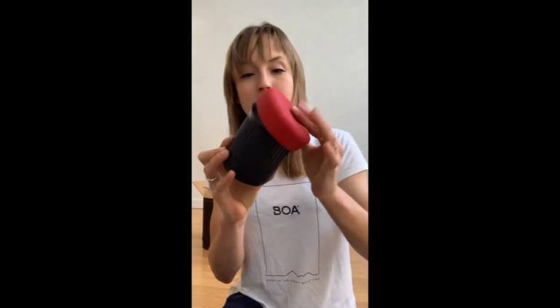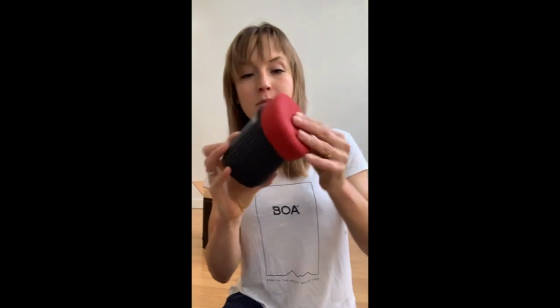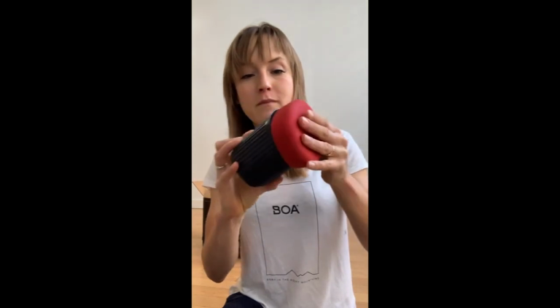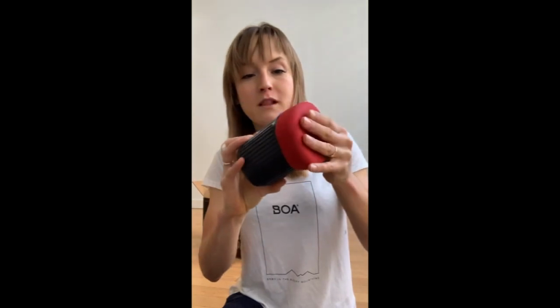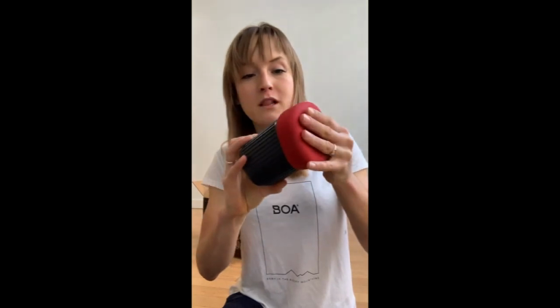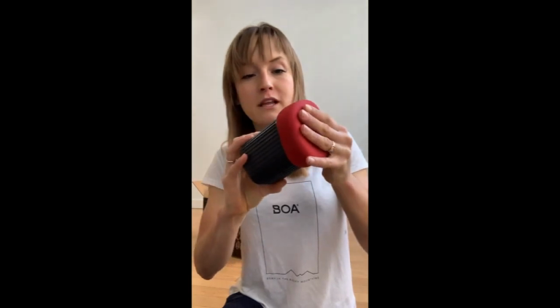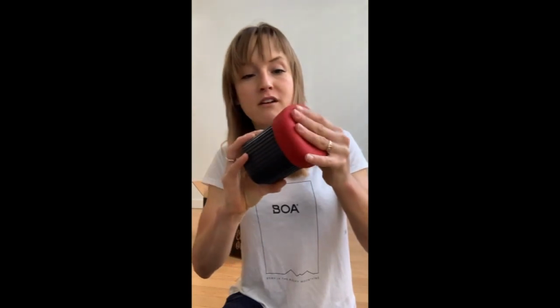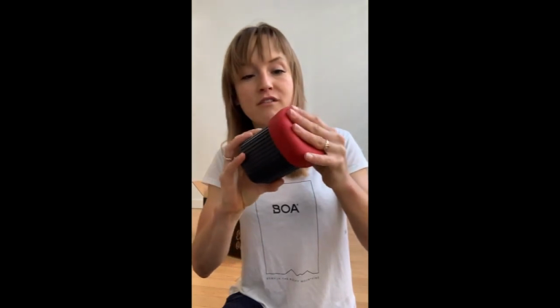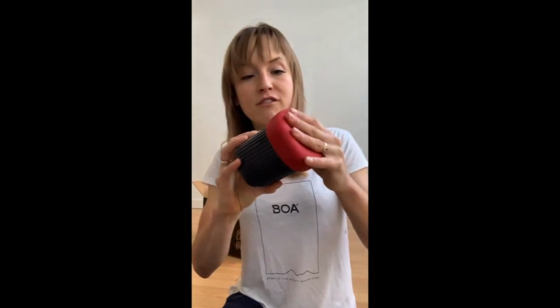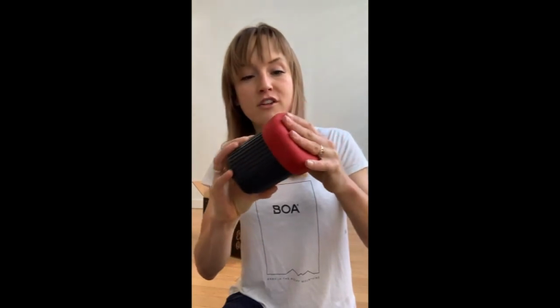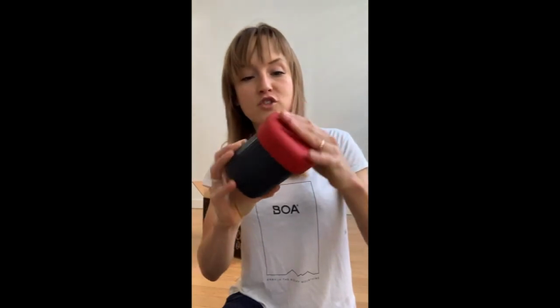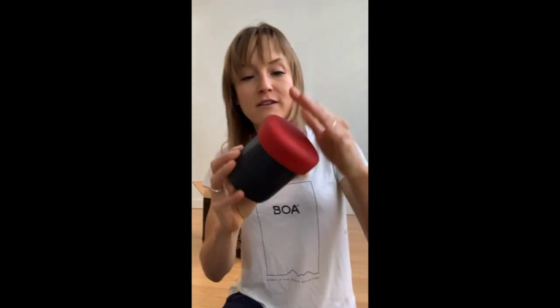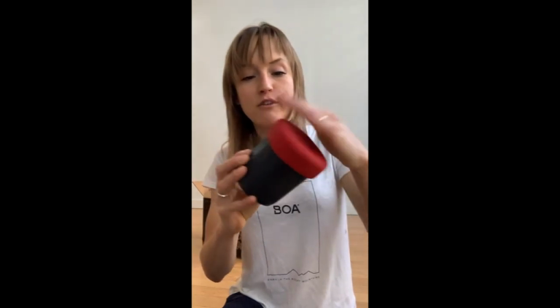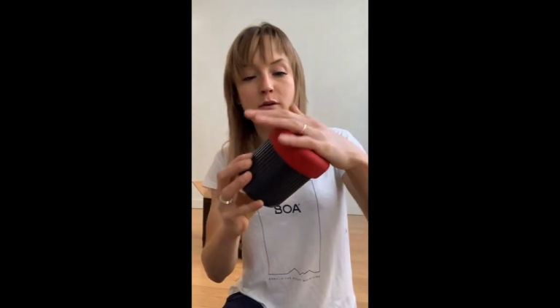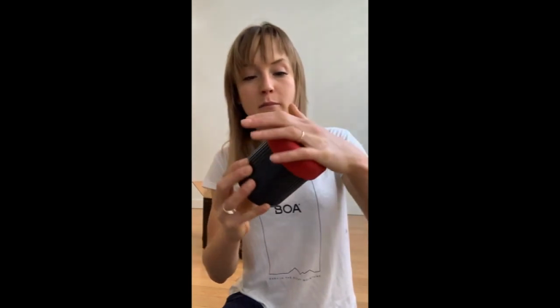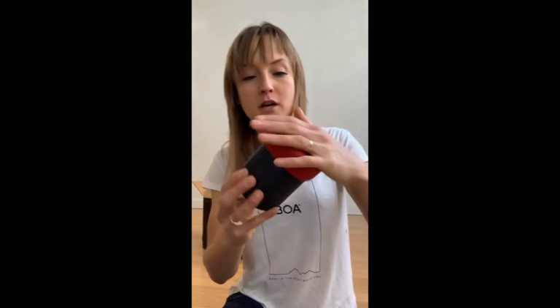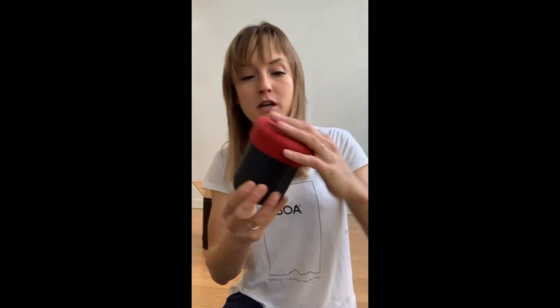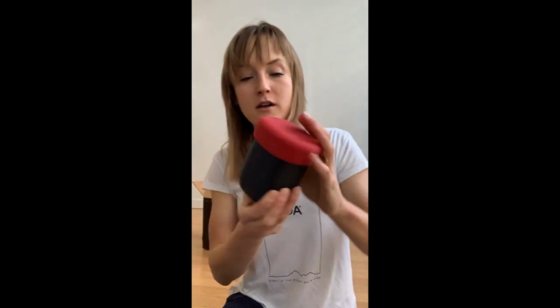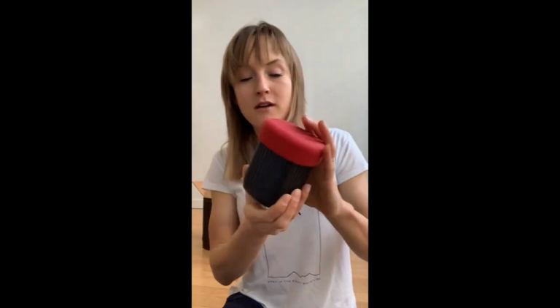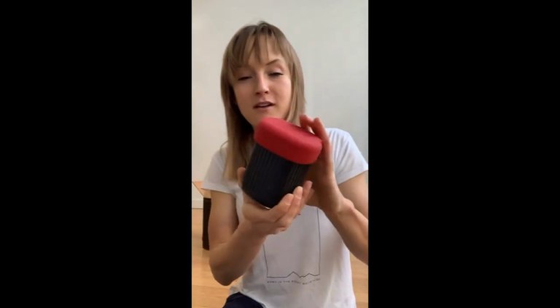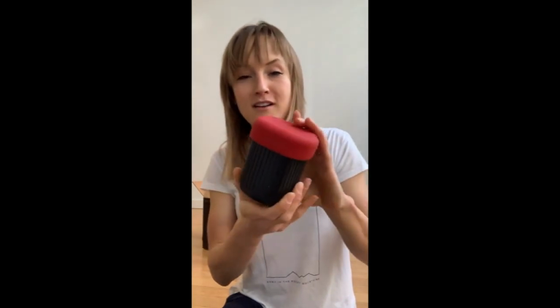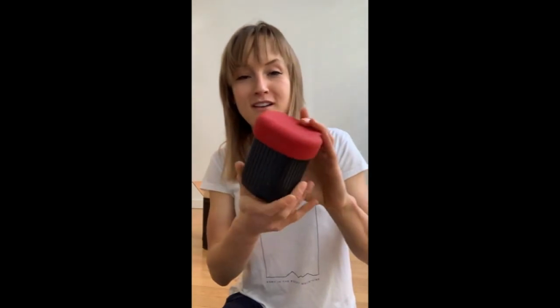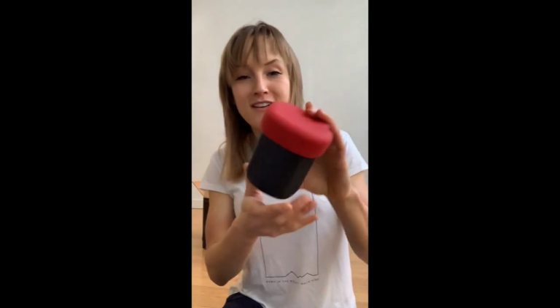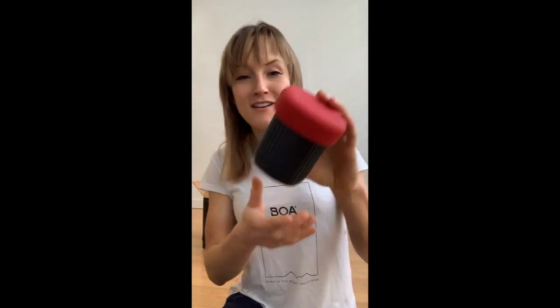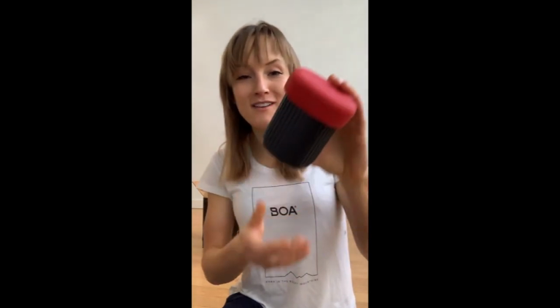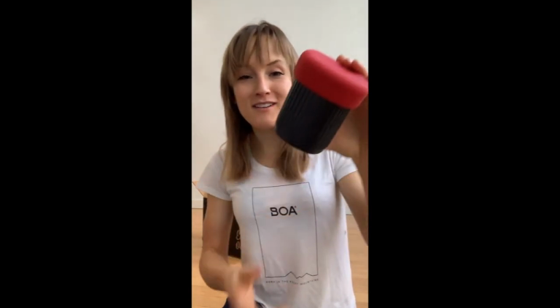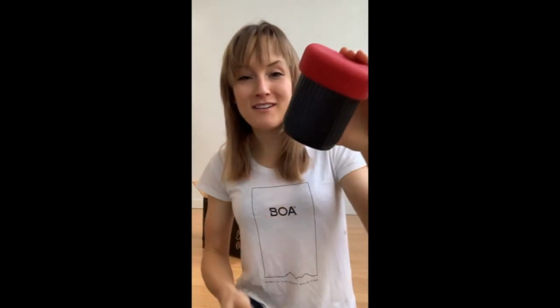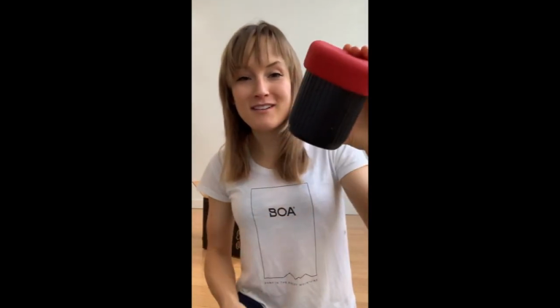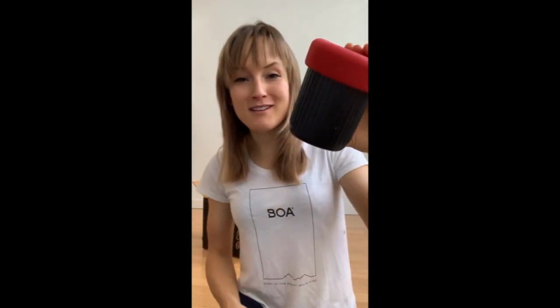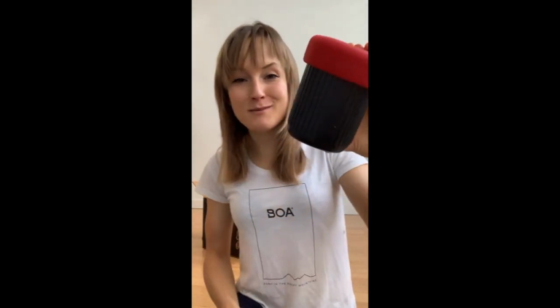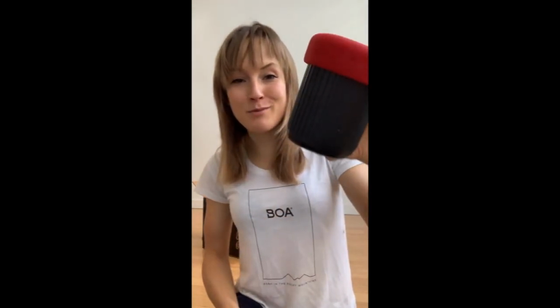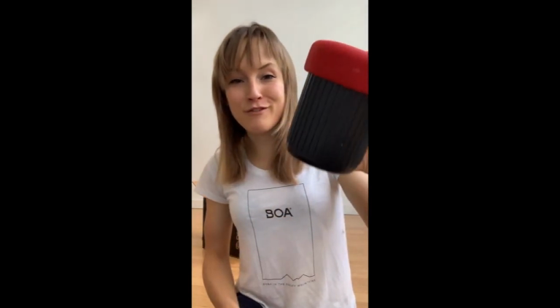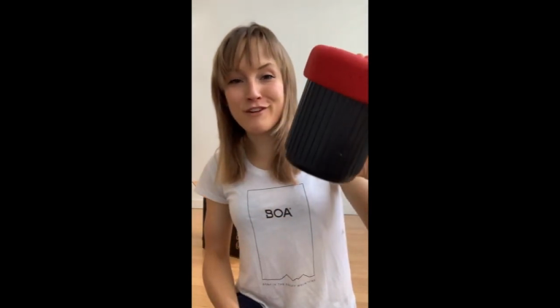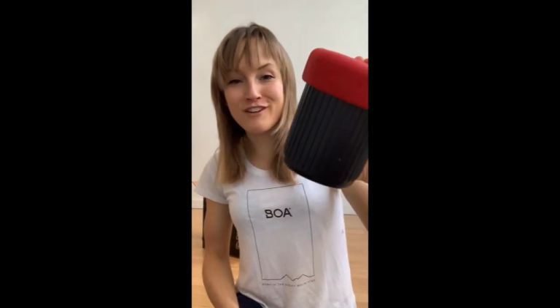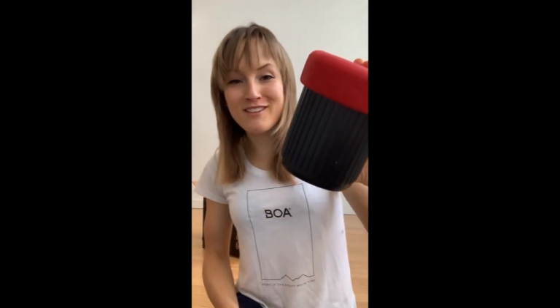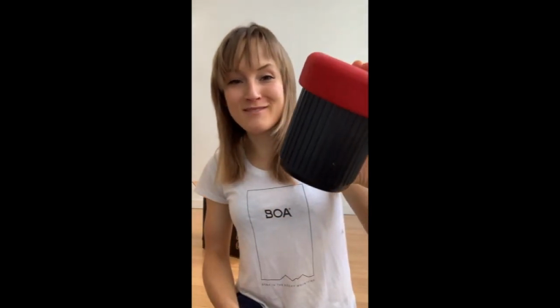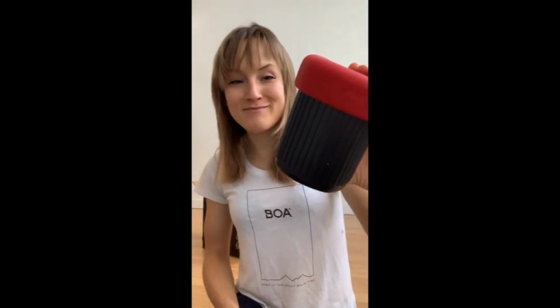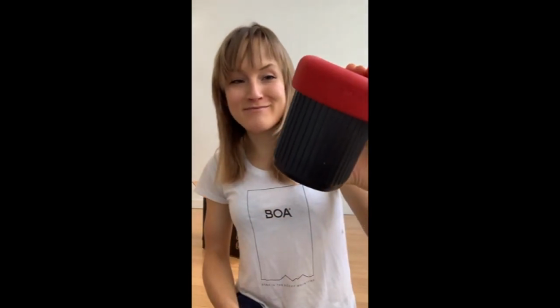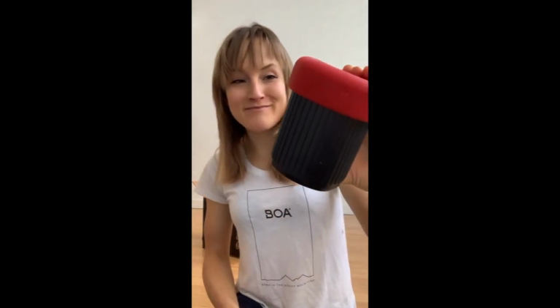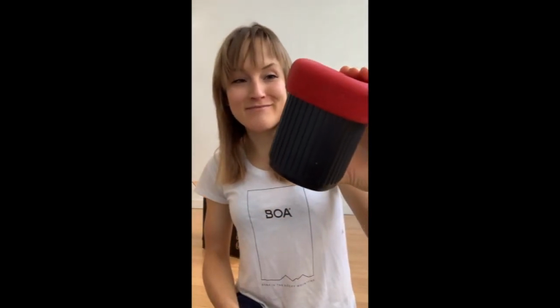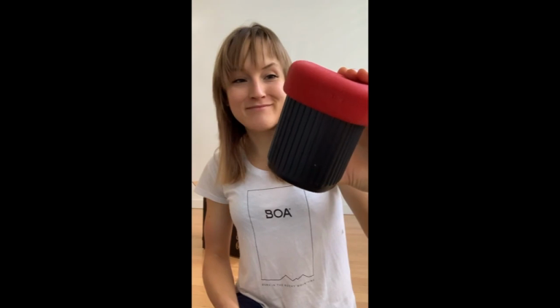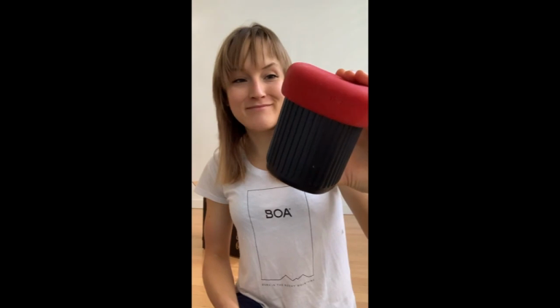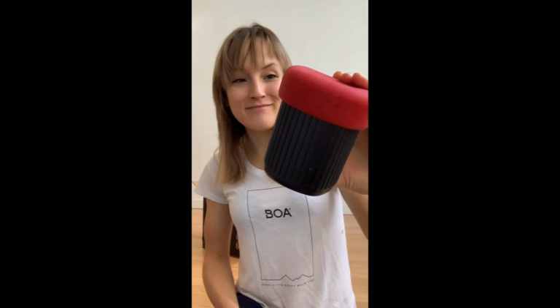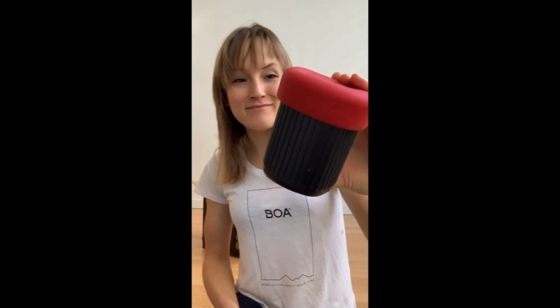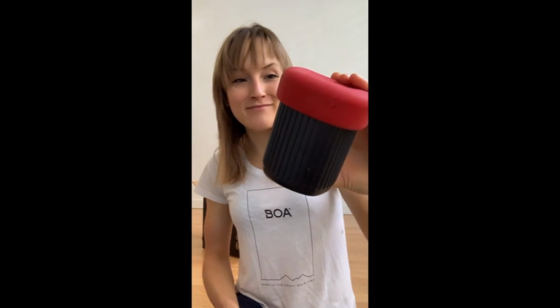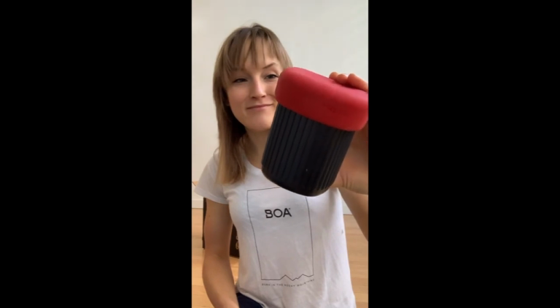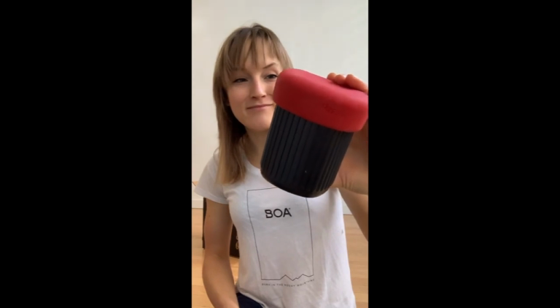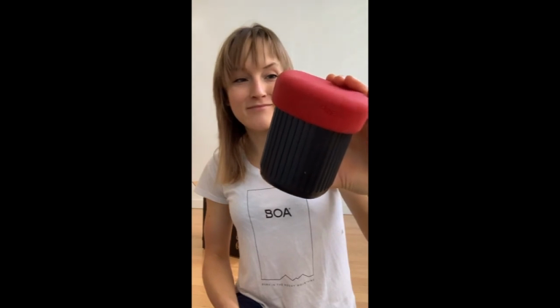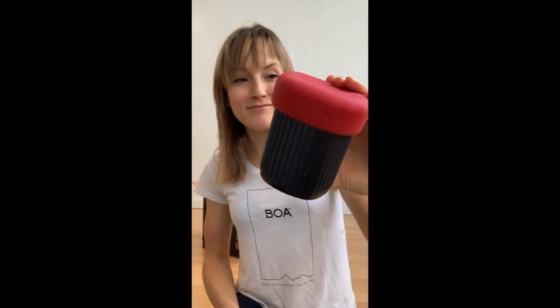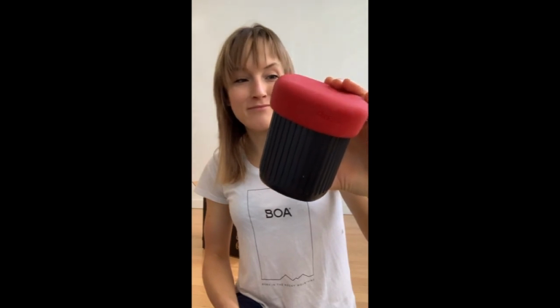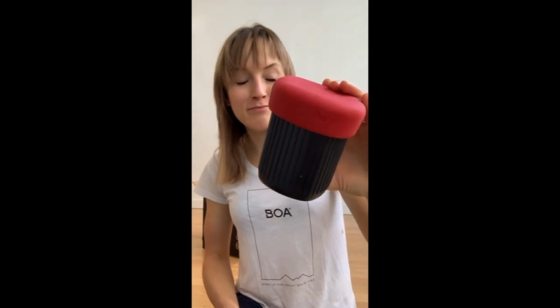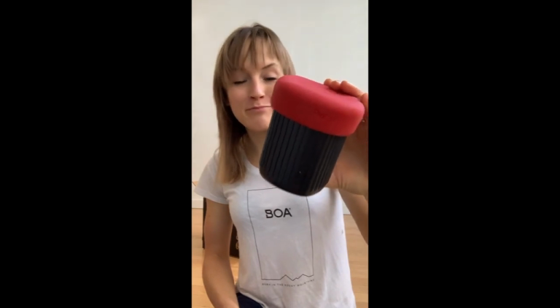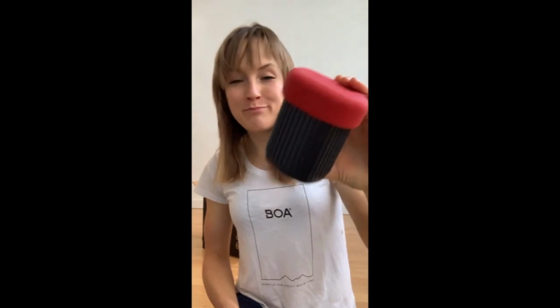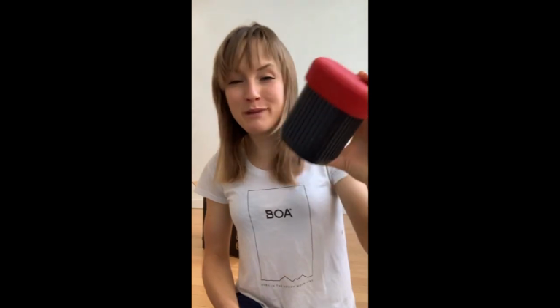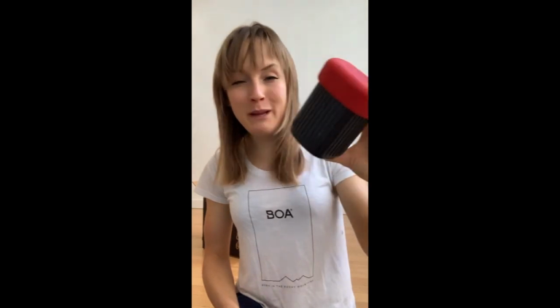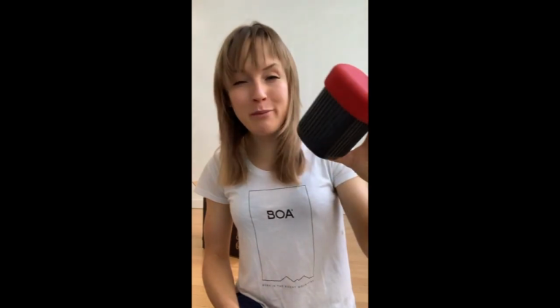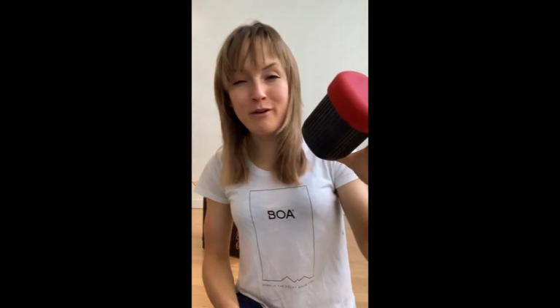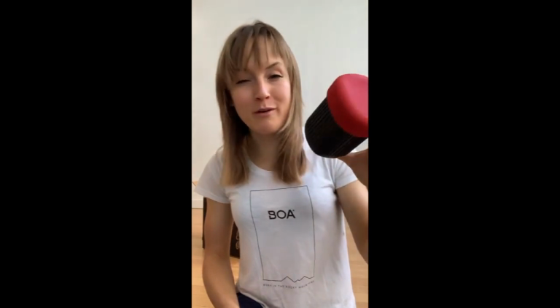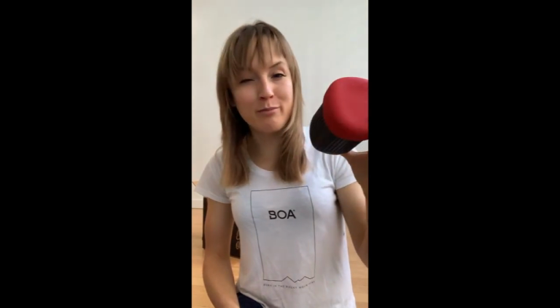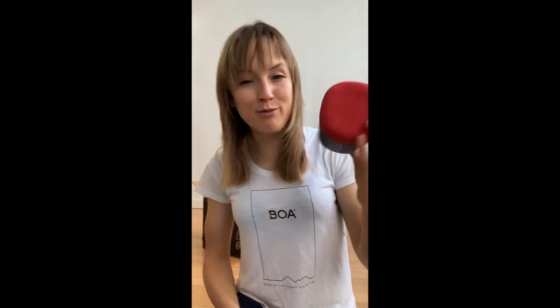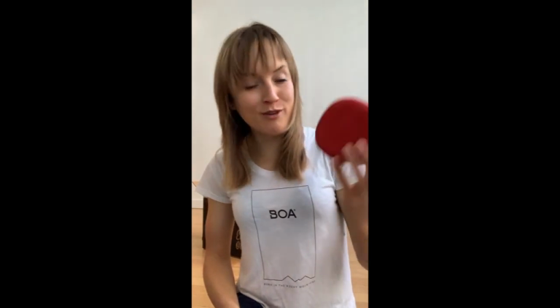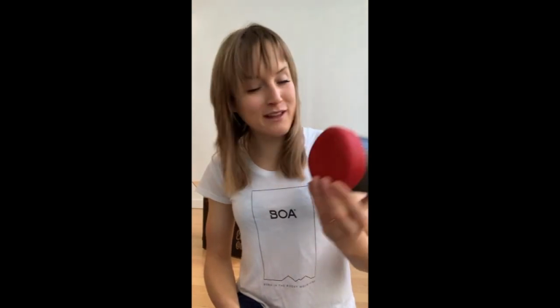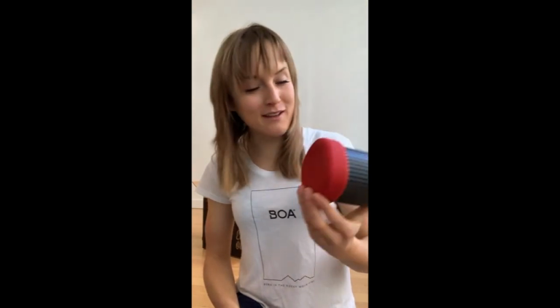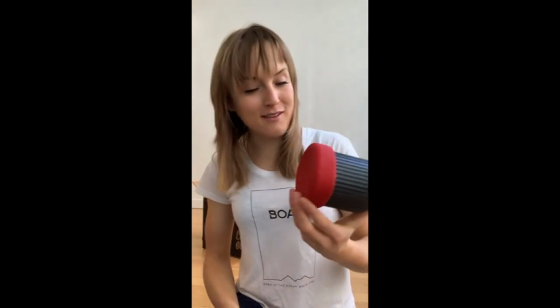The lid for the travel mug is perfect — people are brilliant.